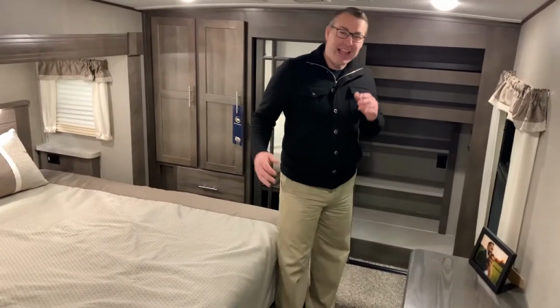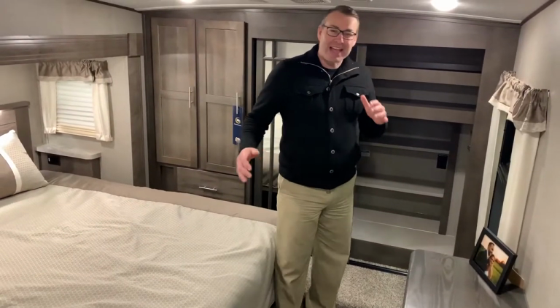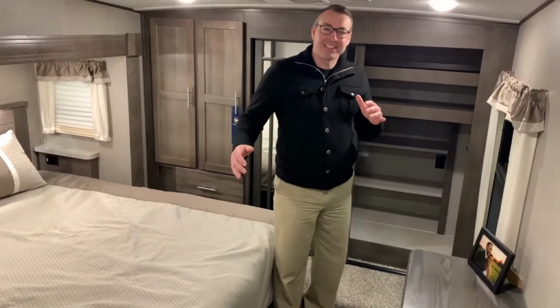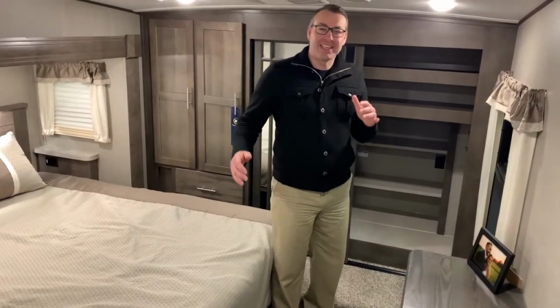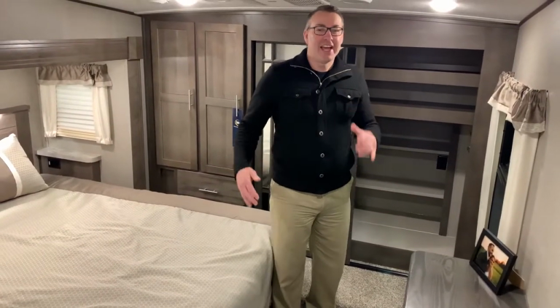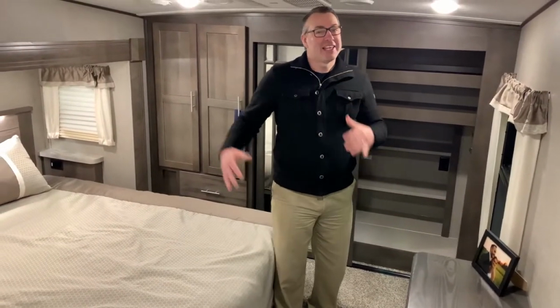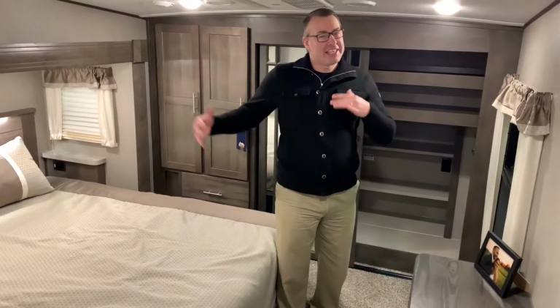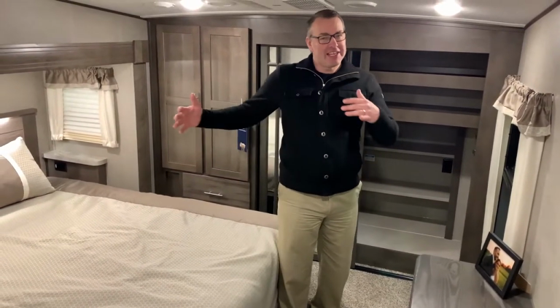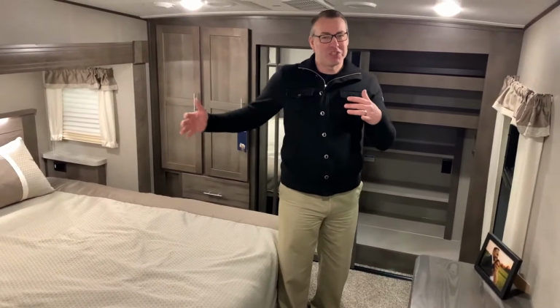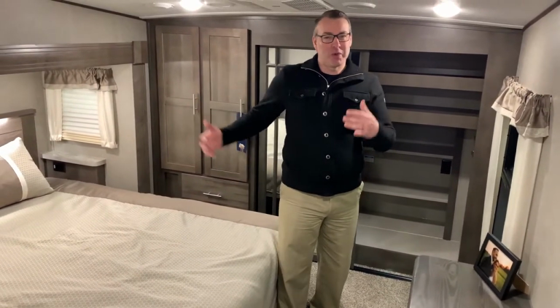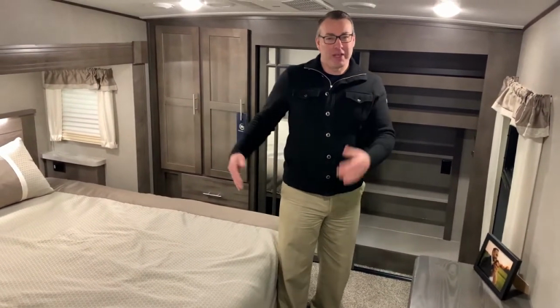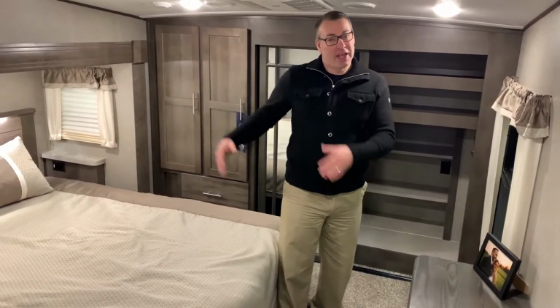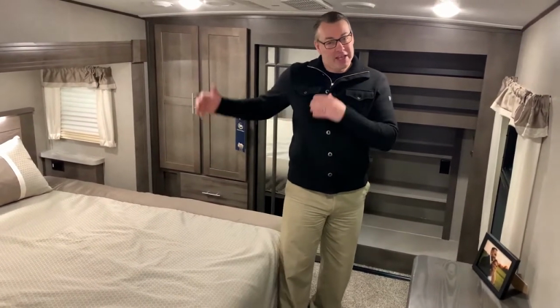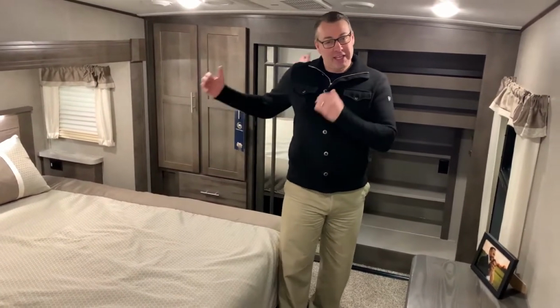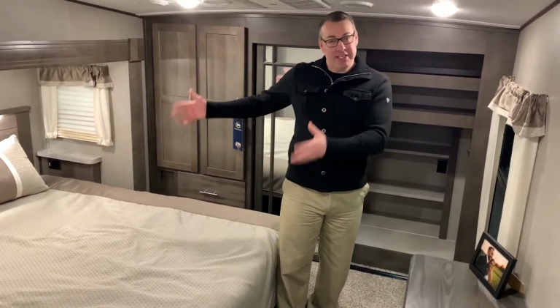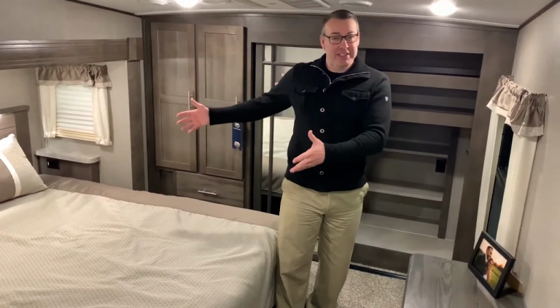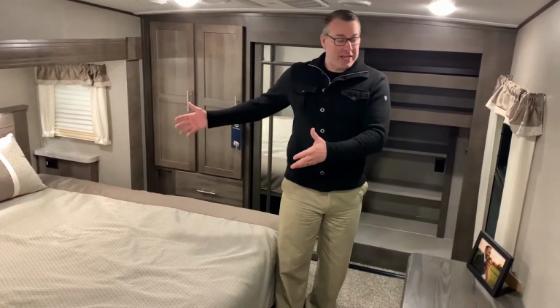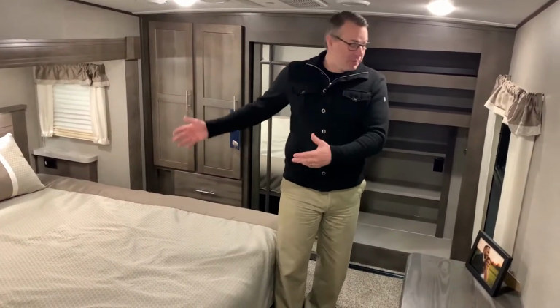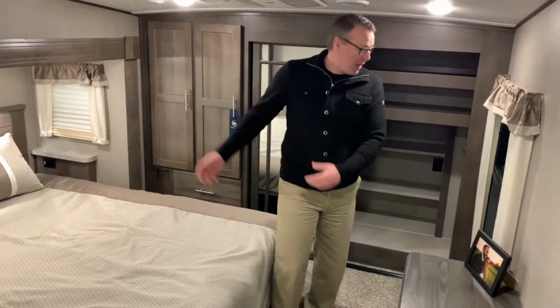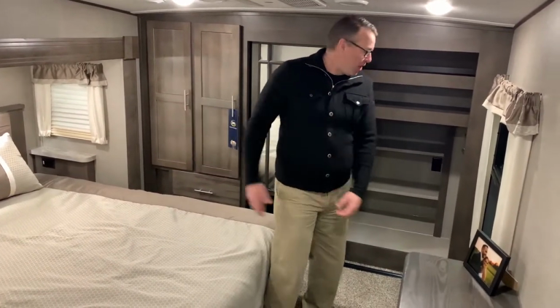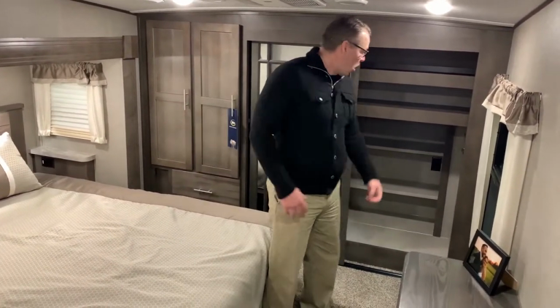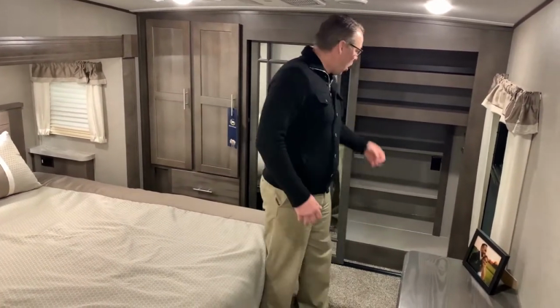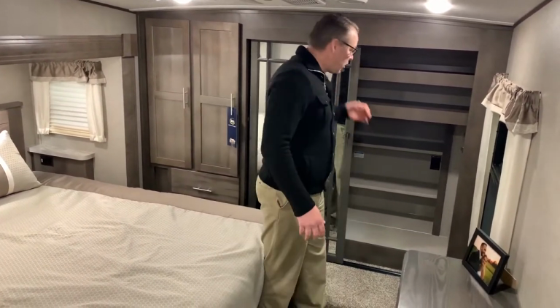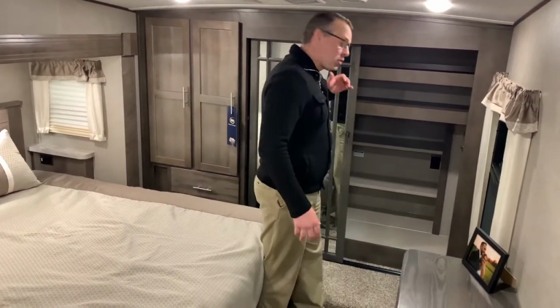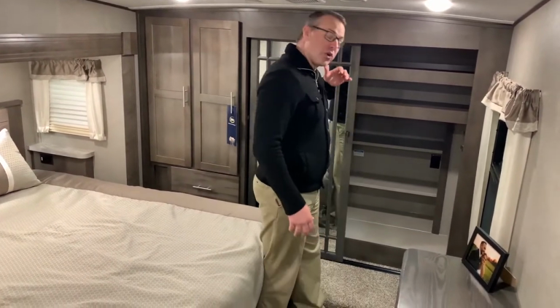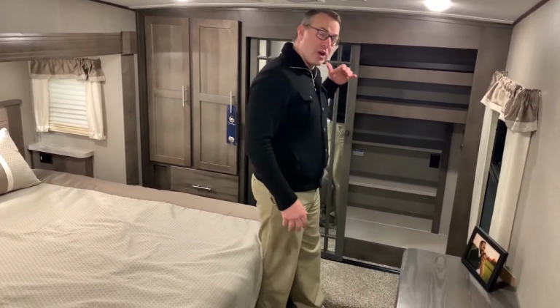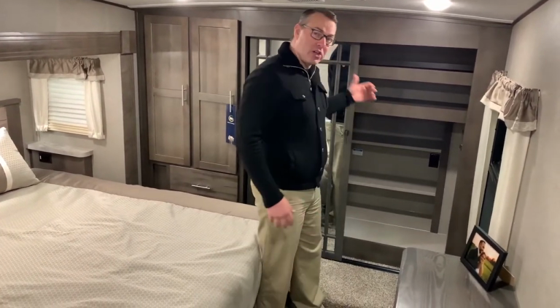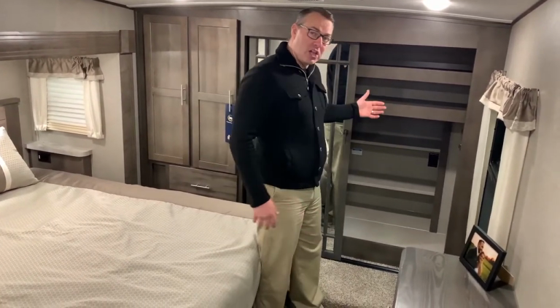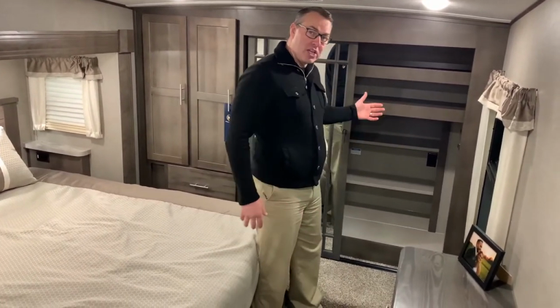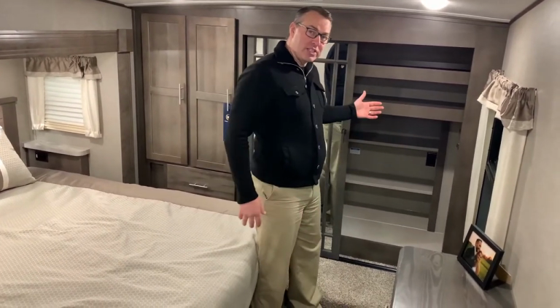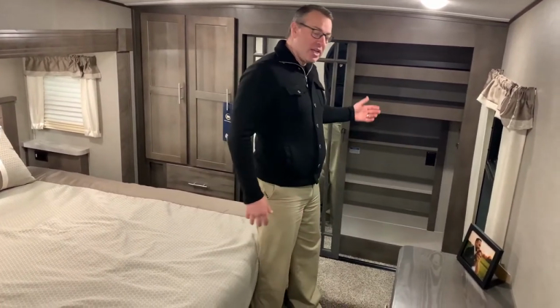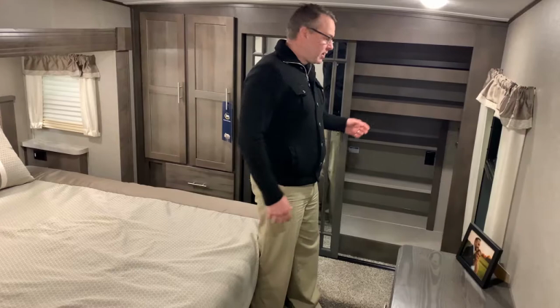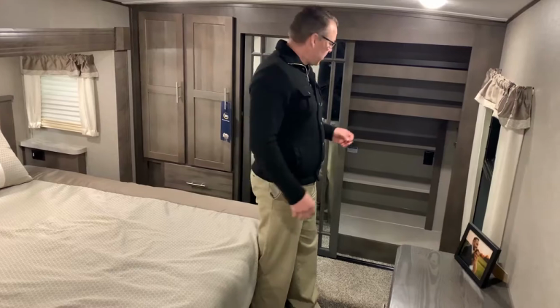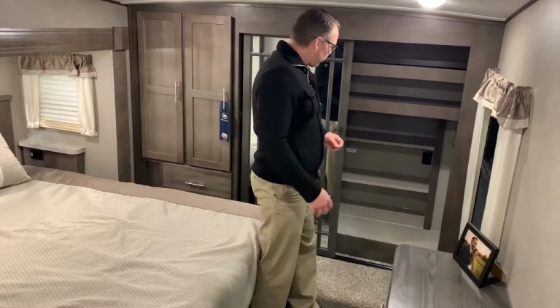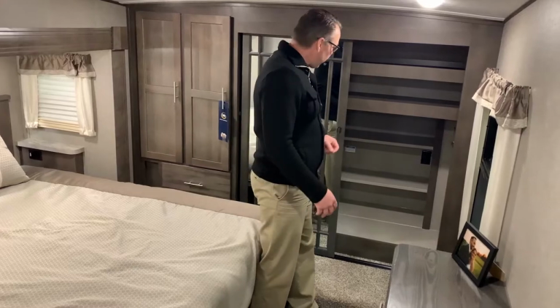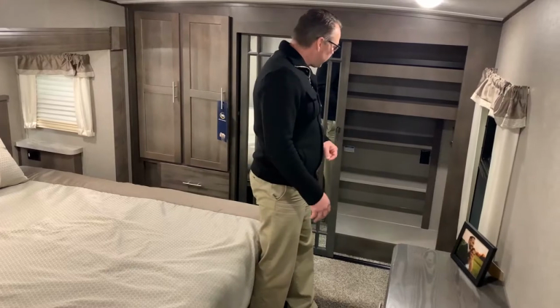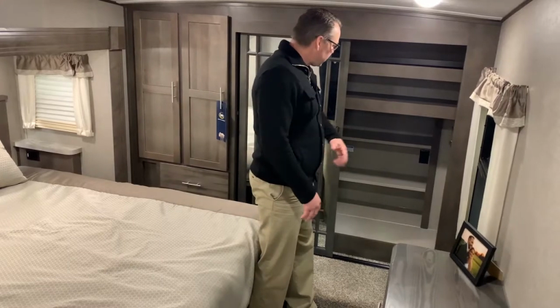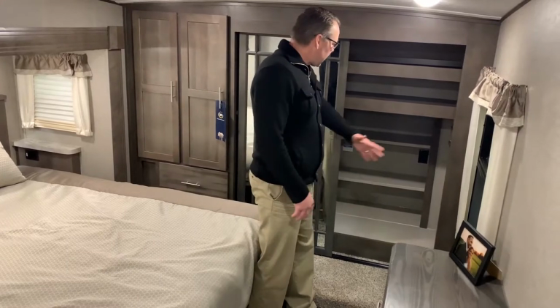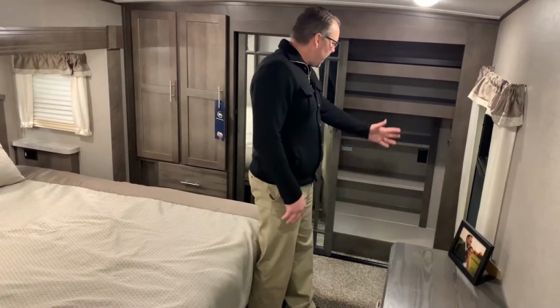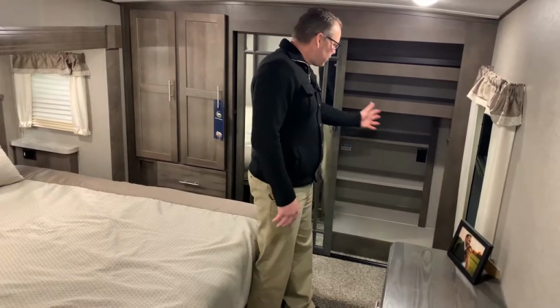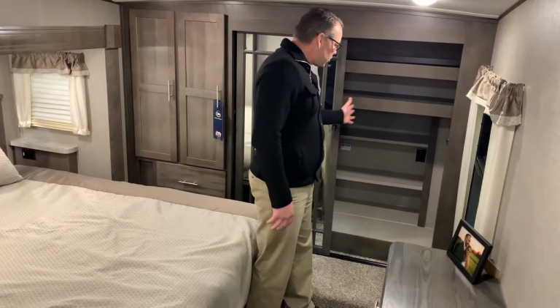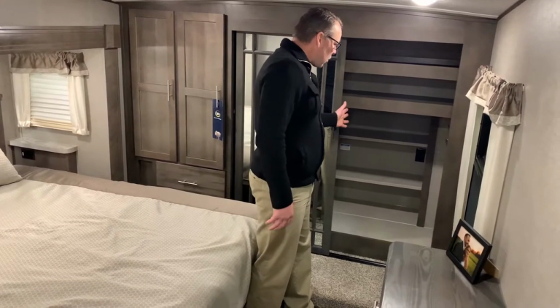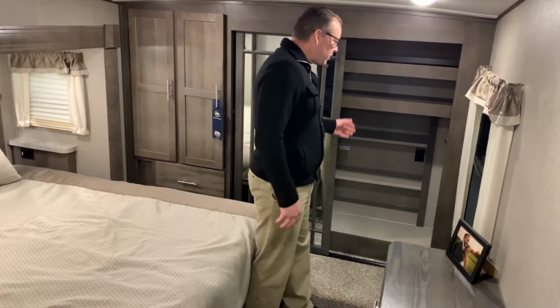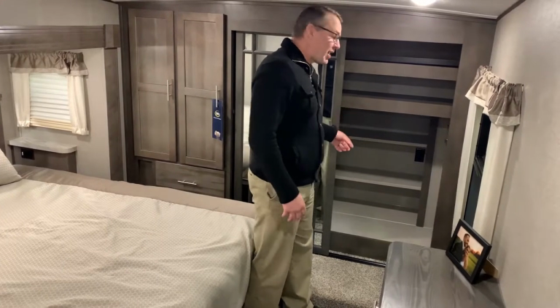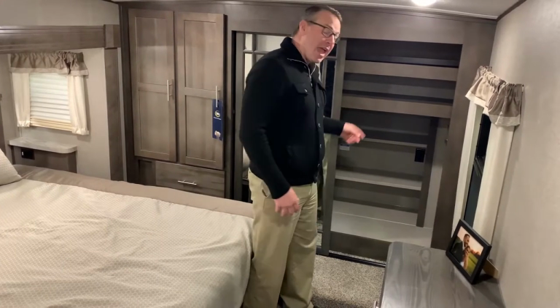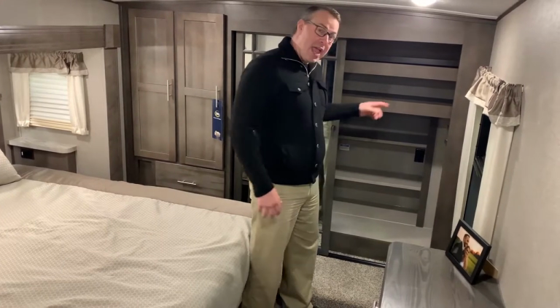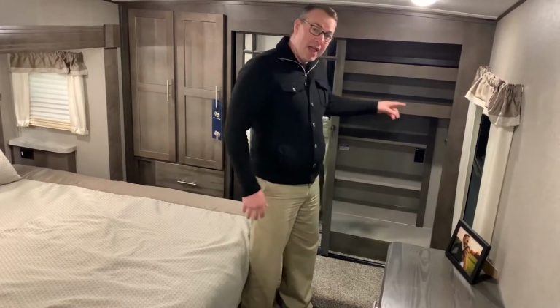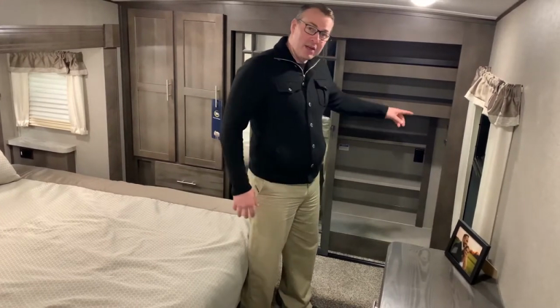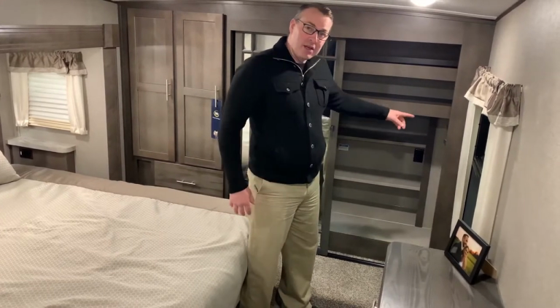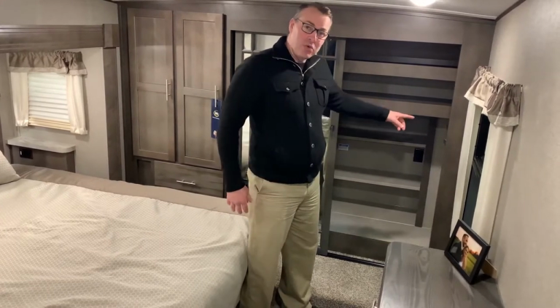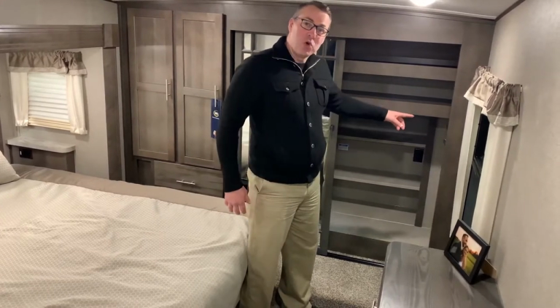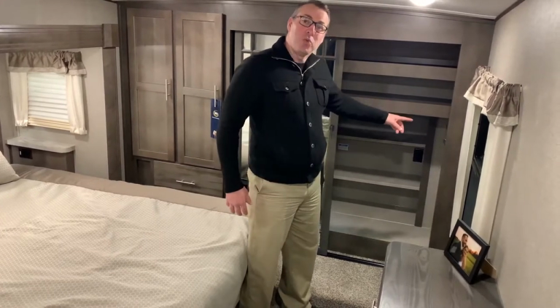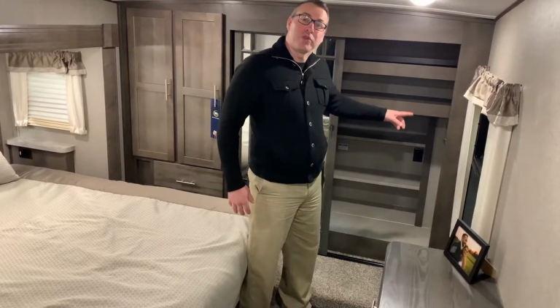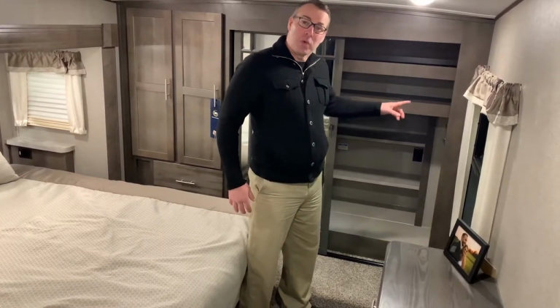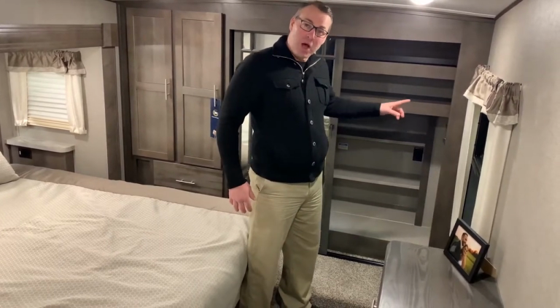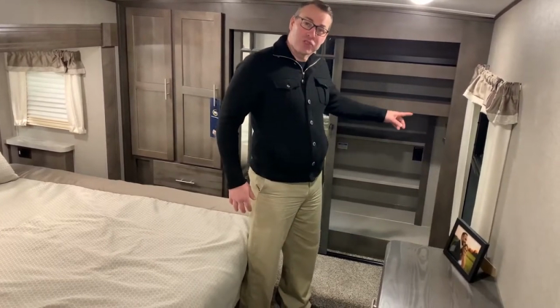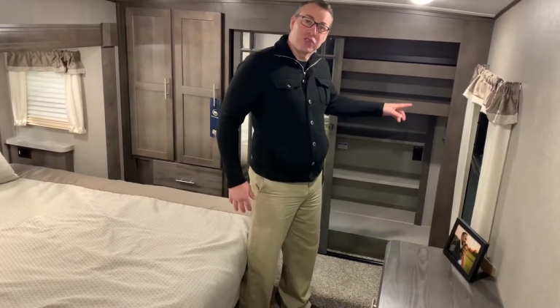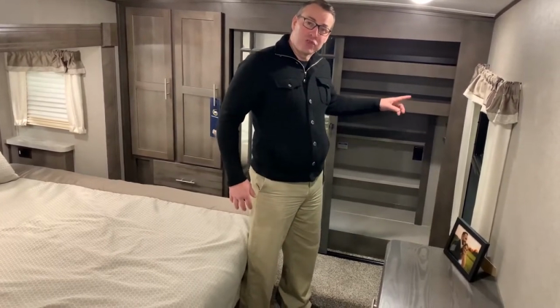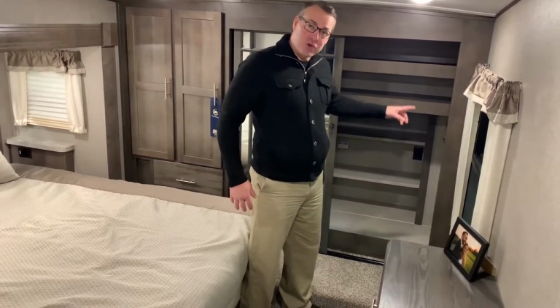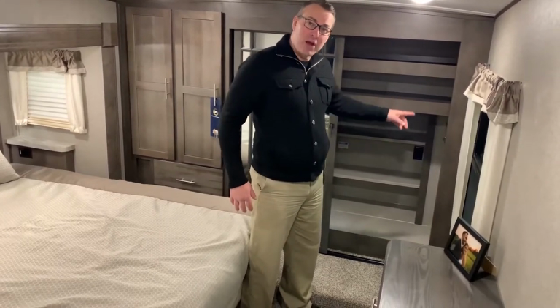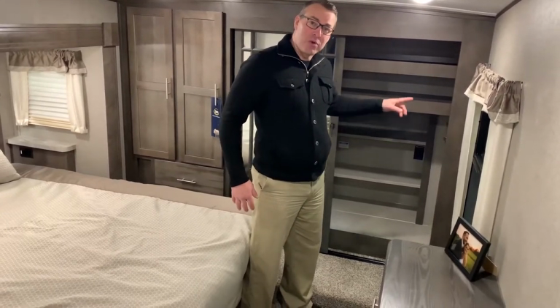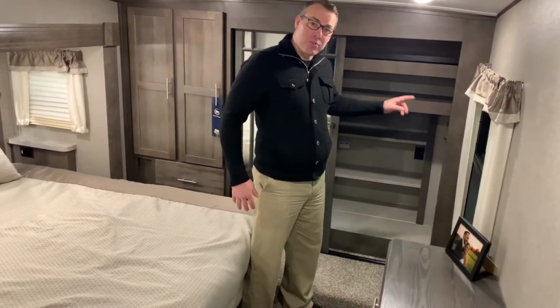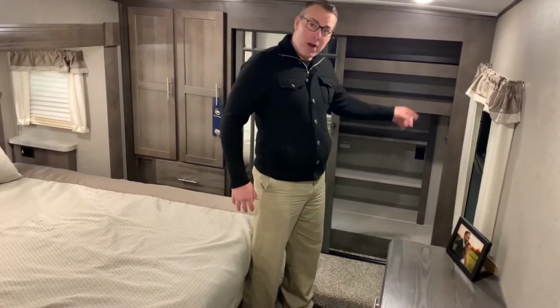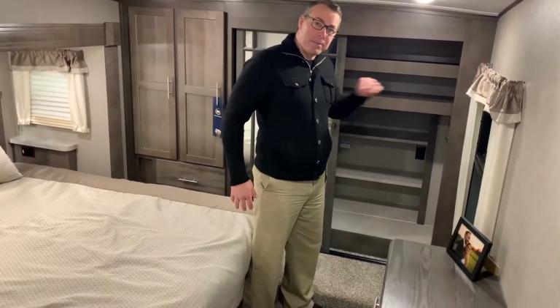Lastly, King Suite — king size bed. Also a great closet that provides a lot of storage and room, with a washer/dryer prep.